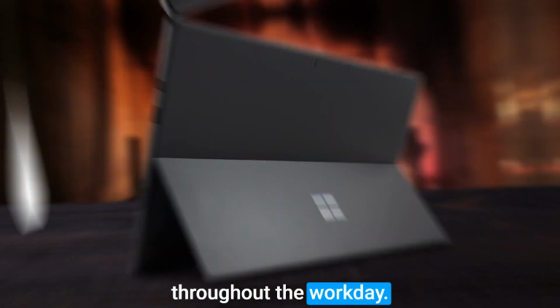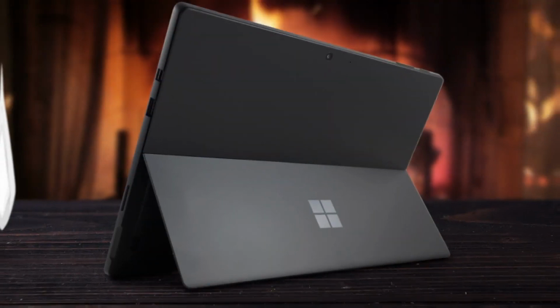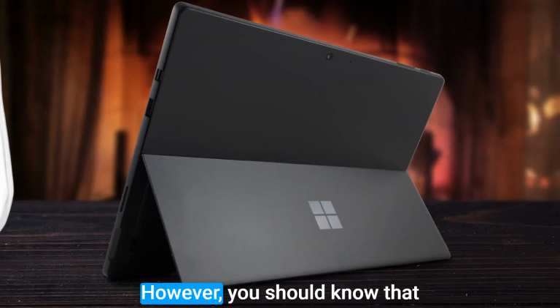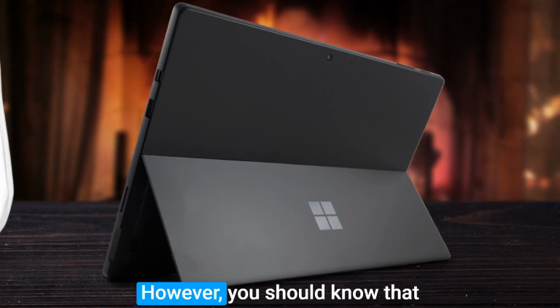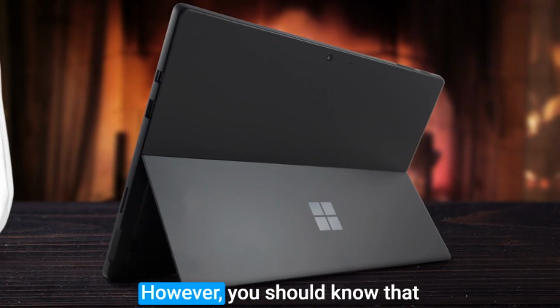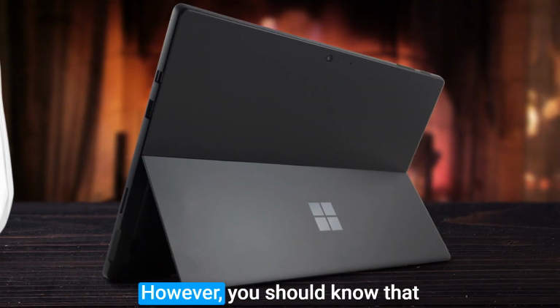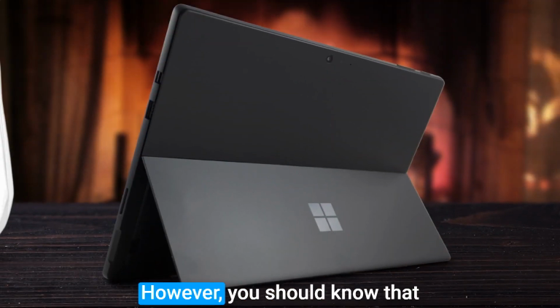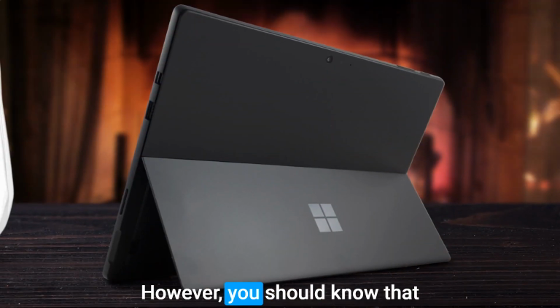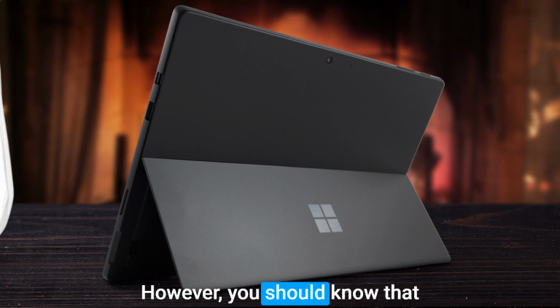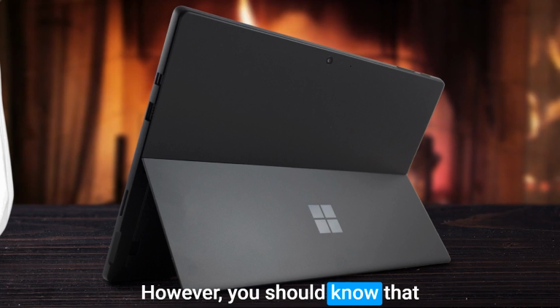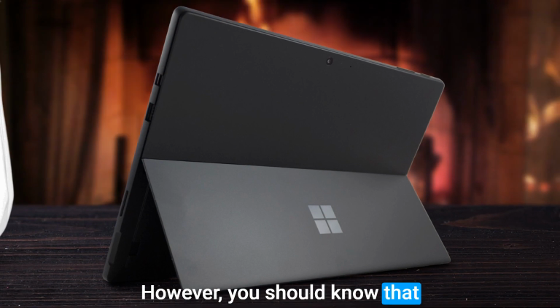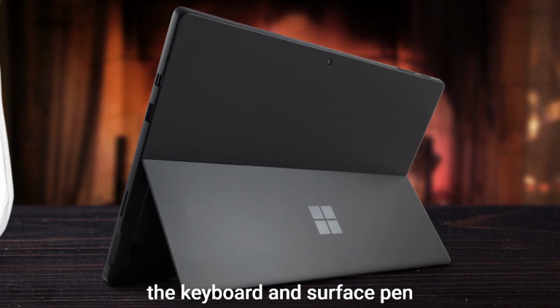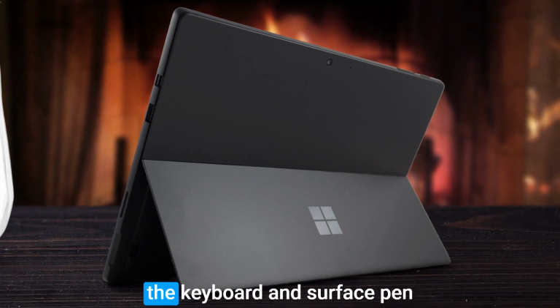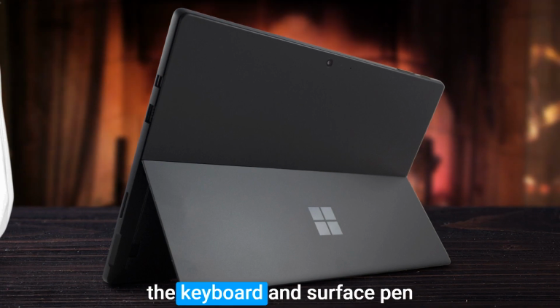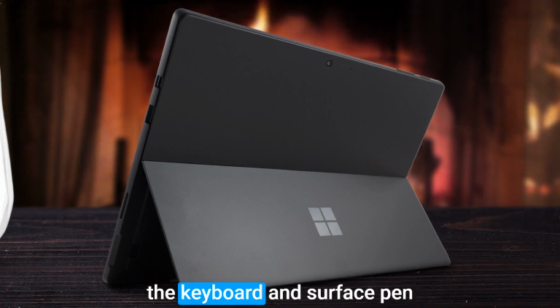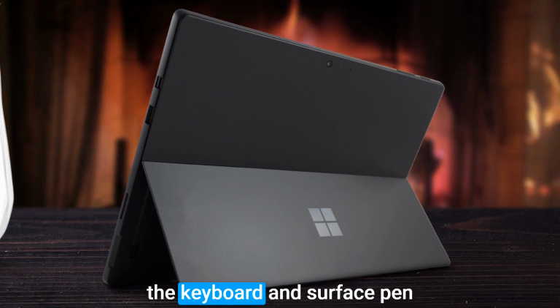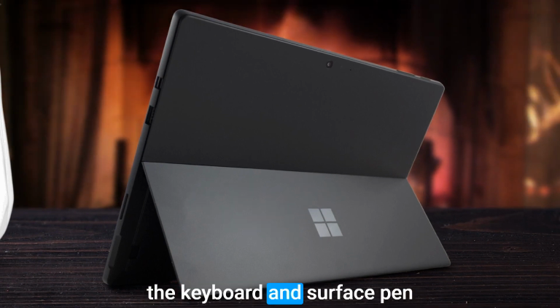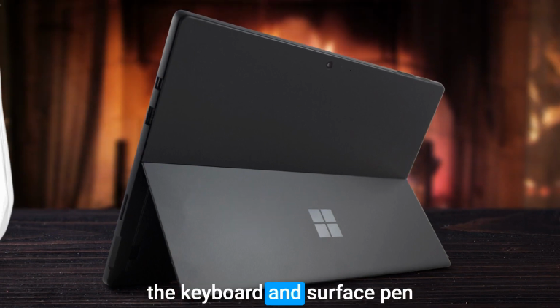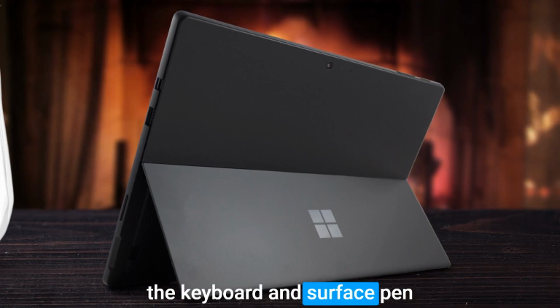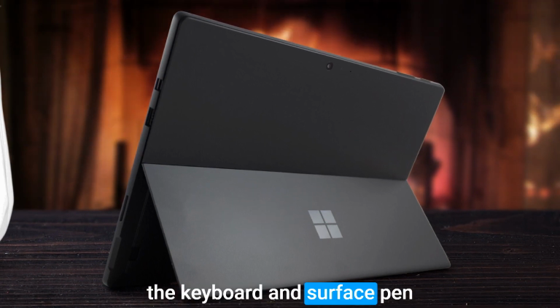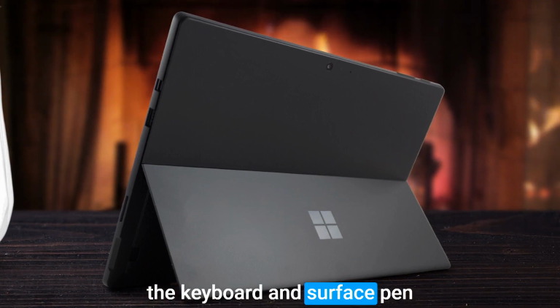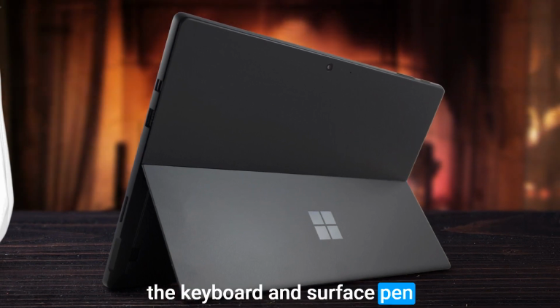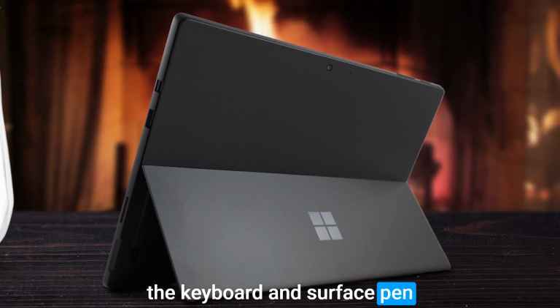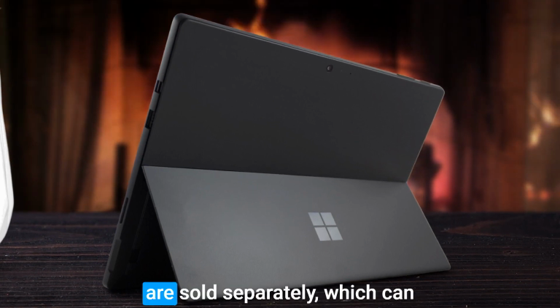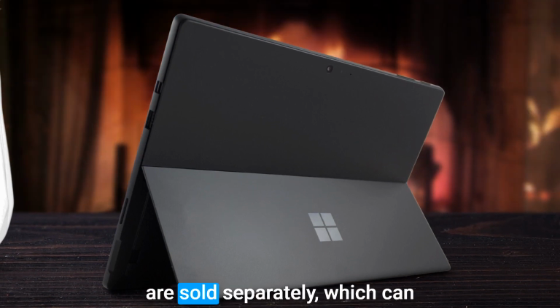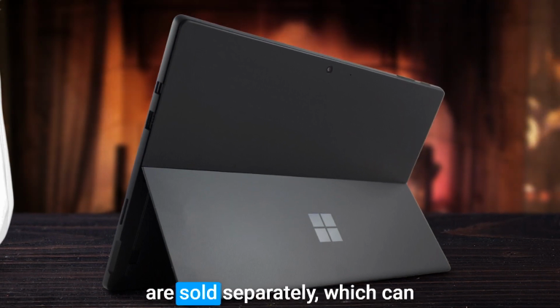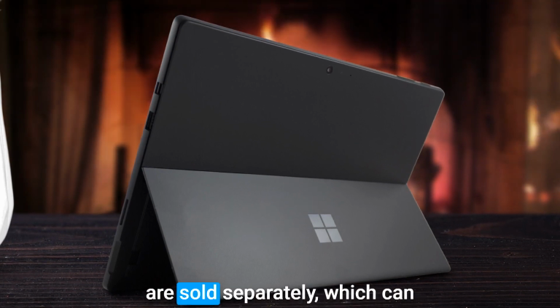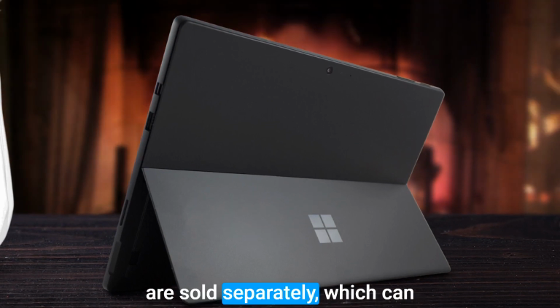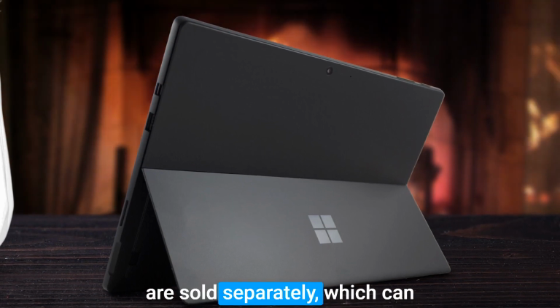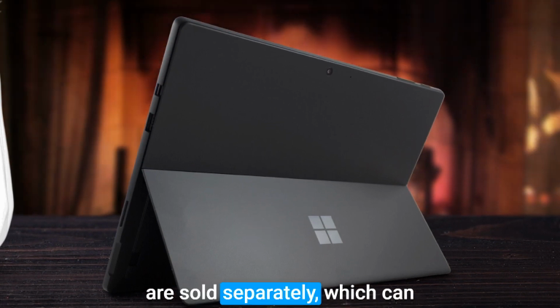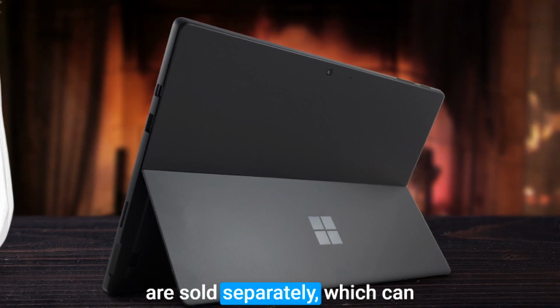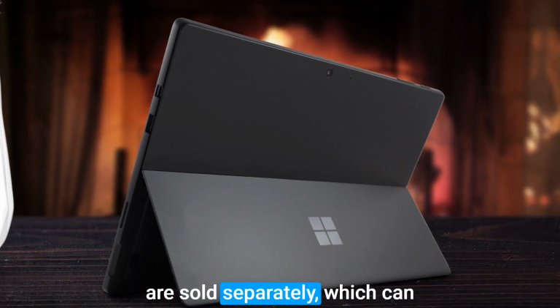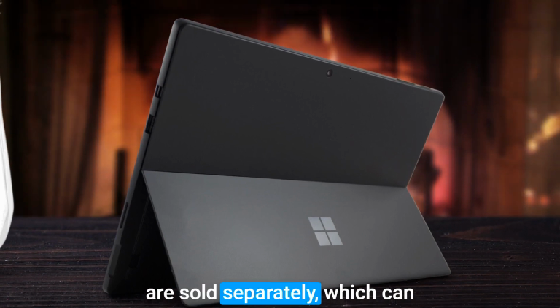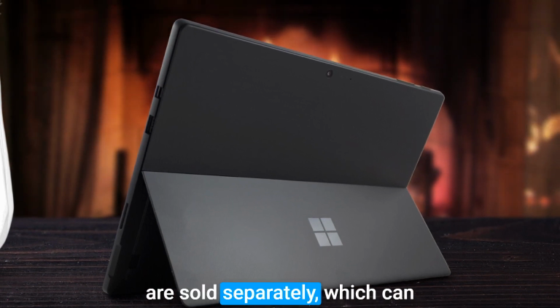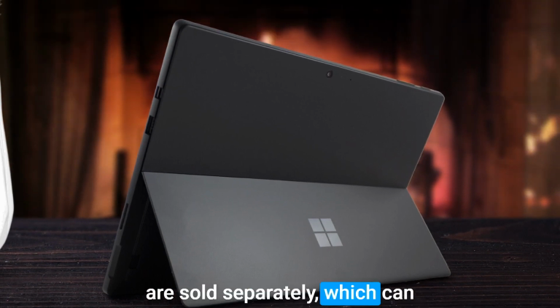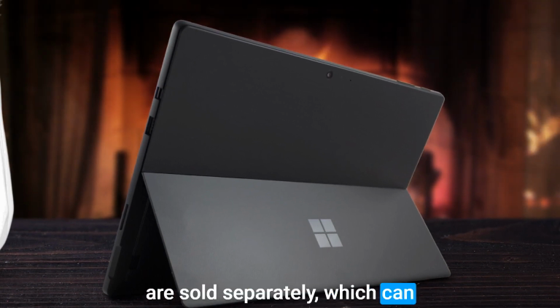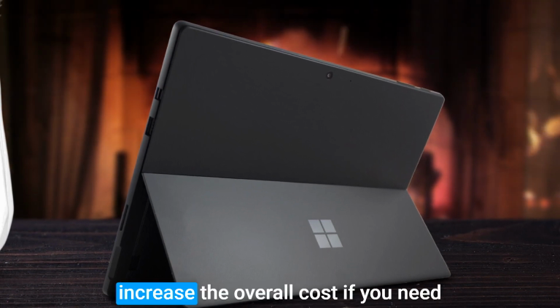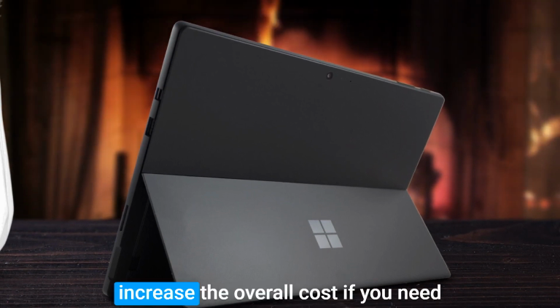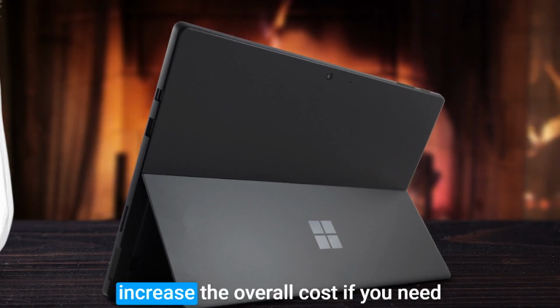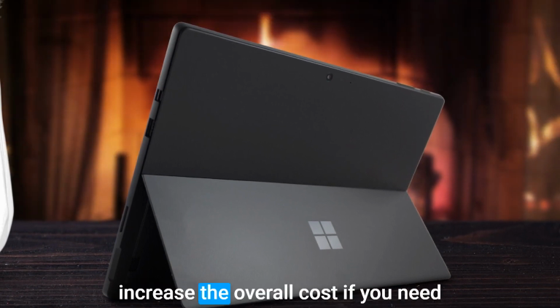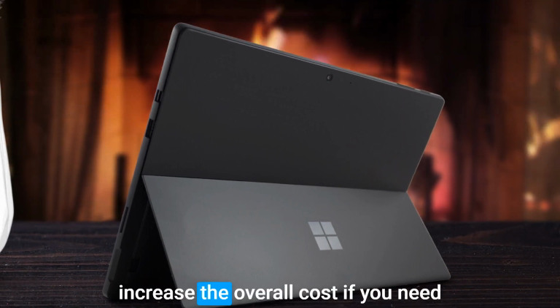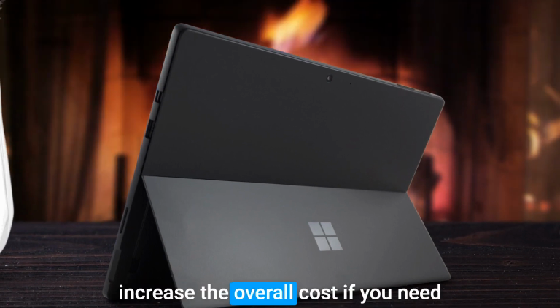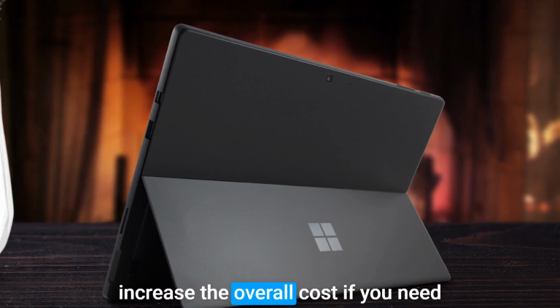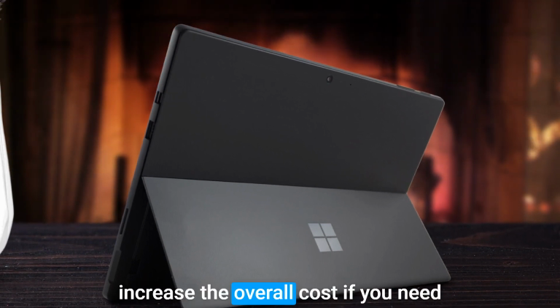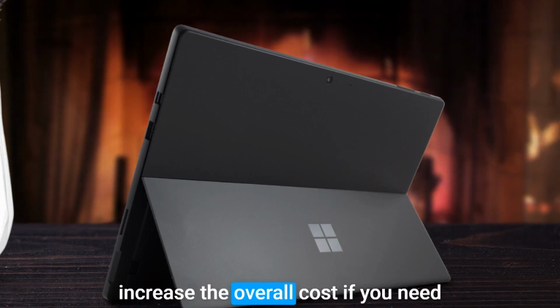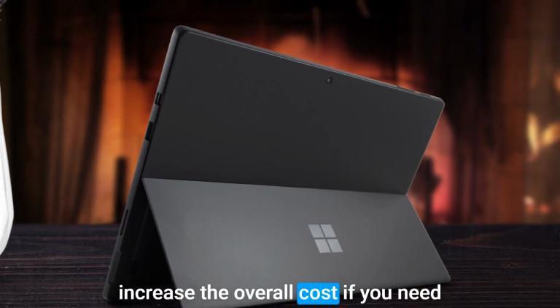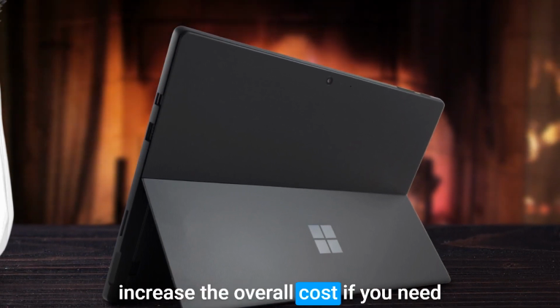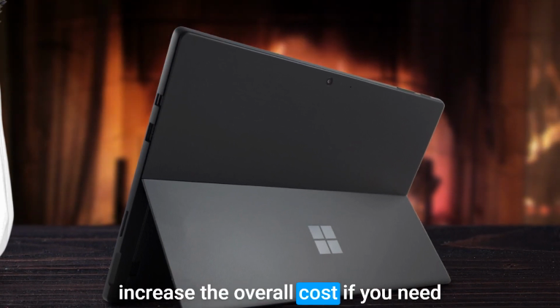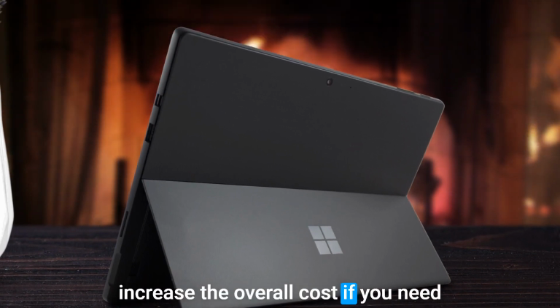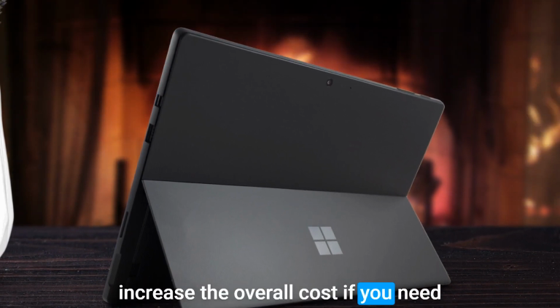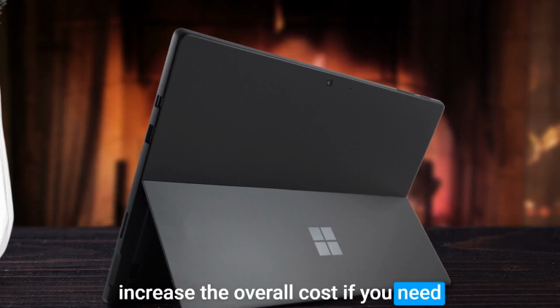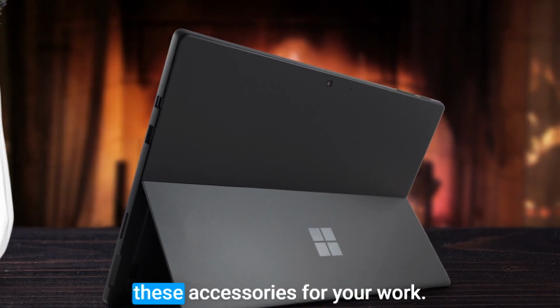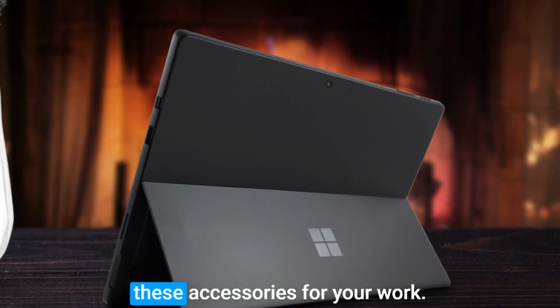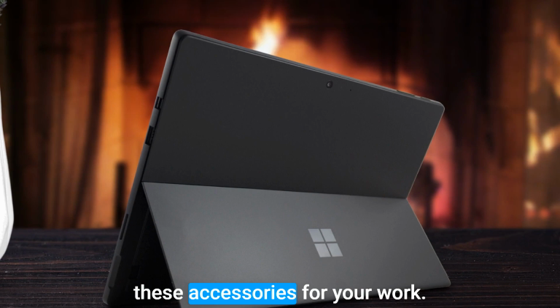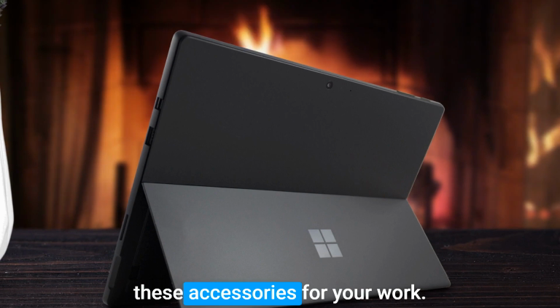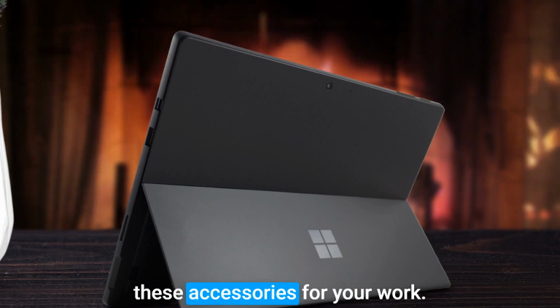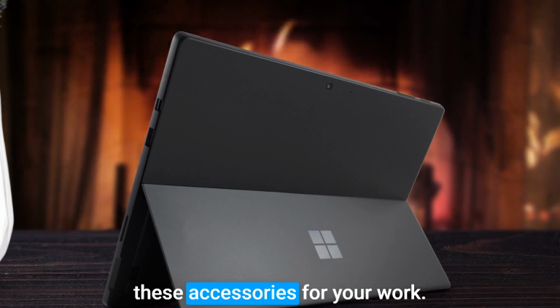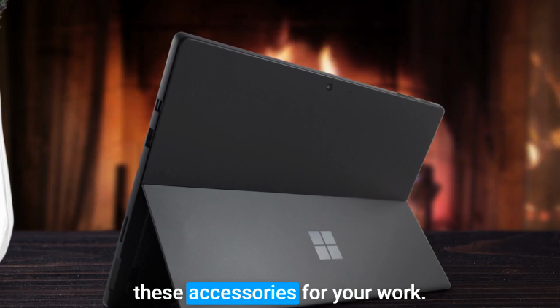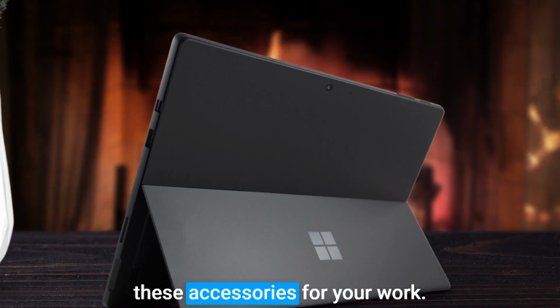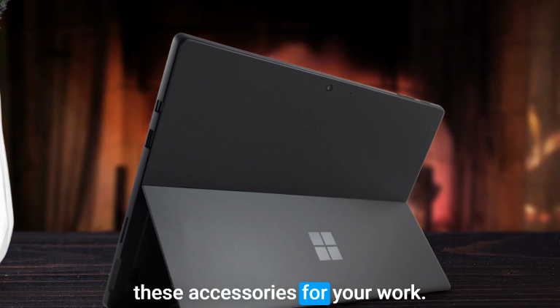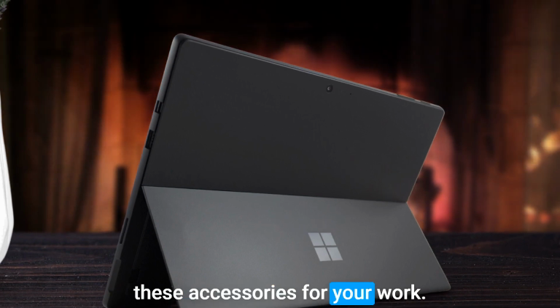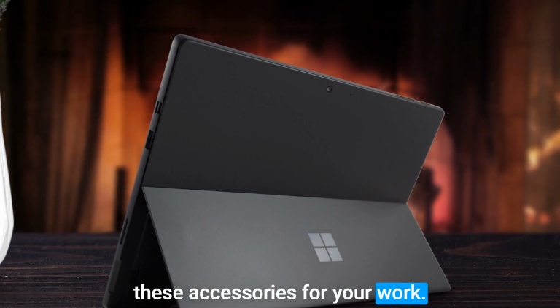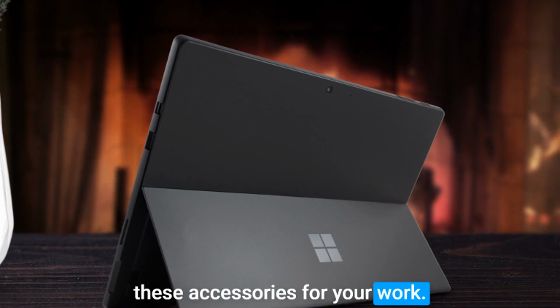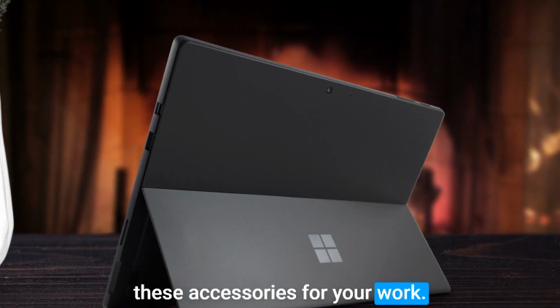However, you should know that the keyboard and Surface Pen are sold separately, which can increase the overall cost if you need these accessories for your work.